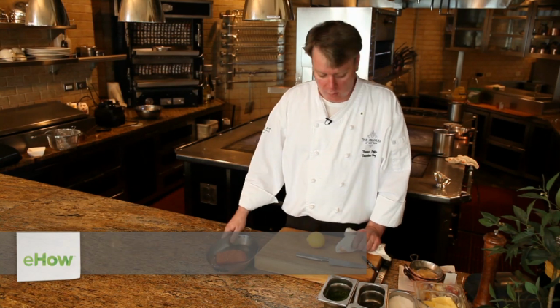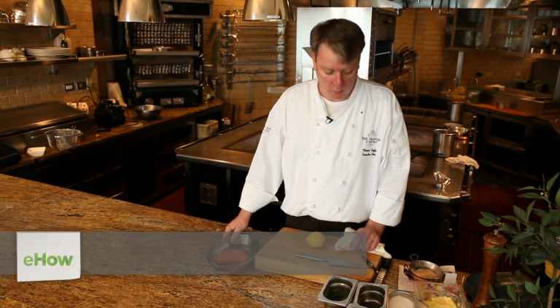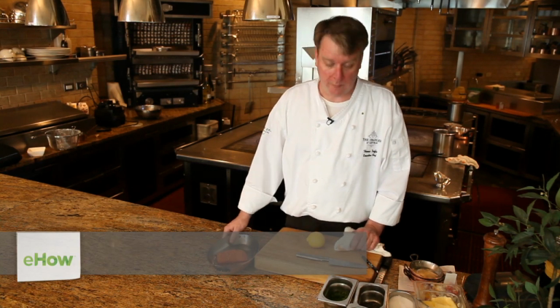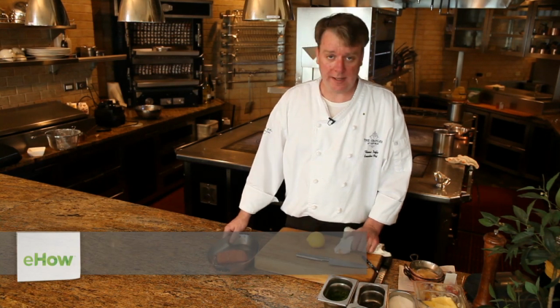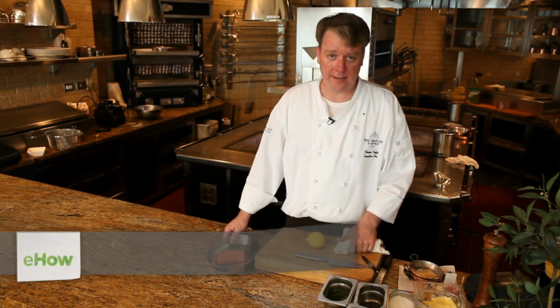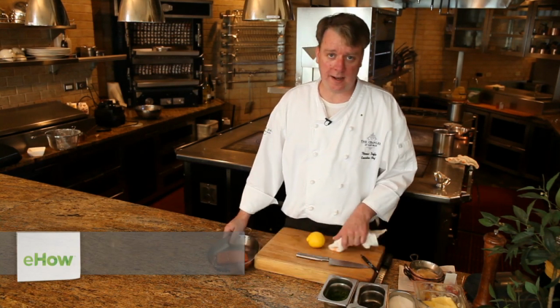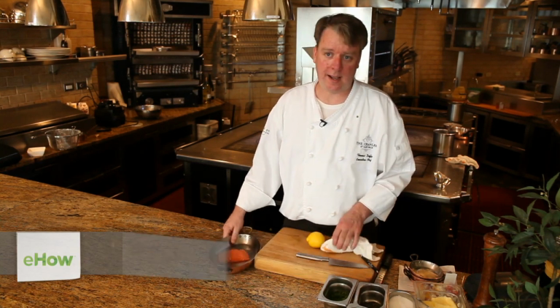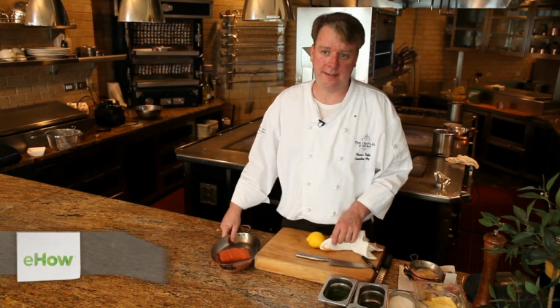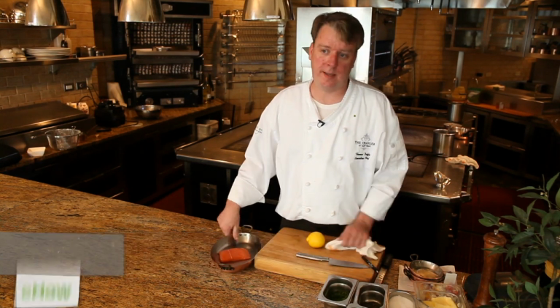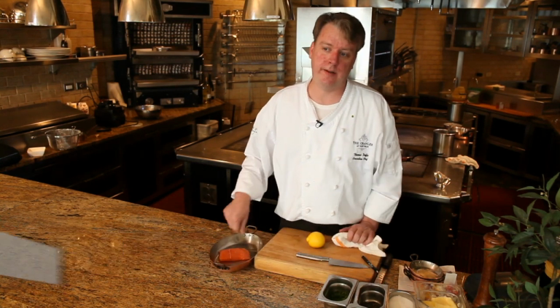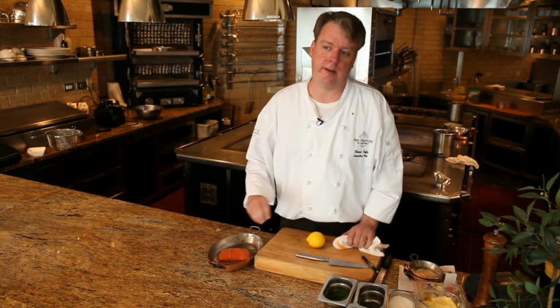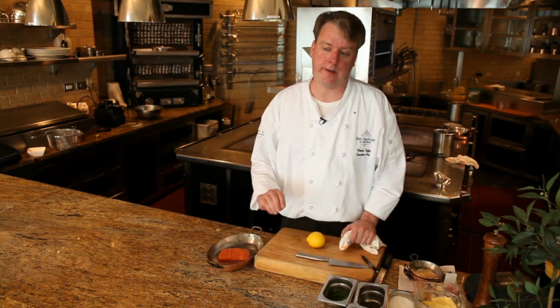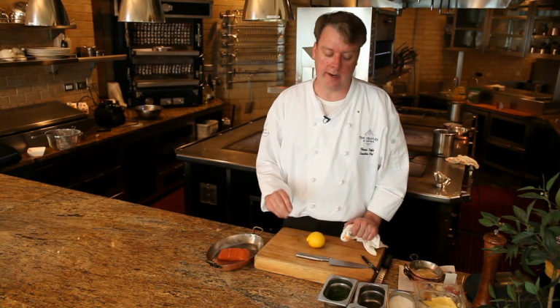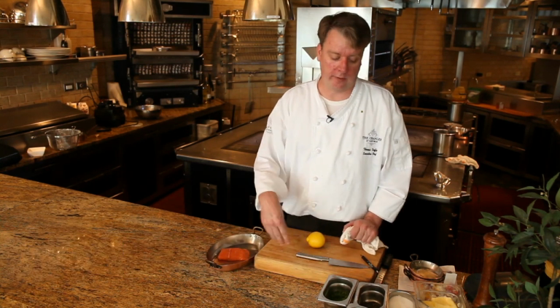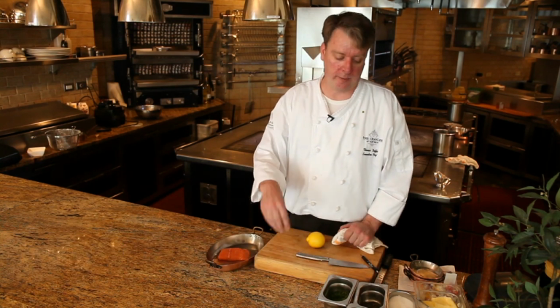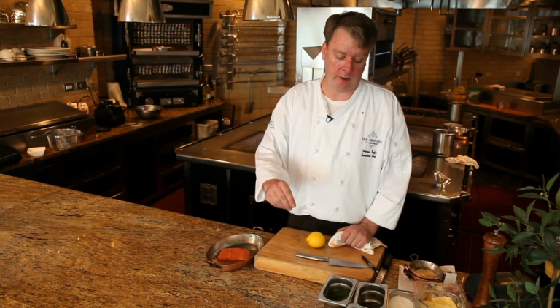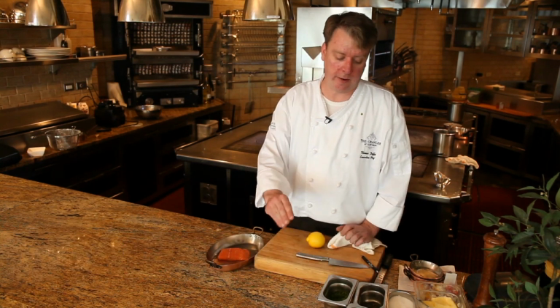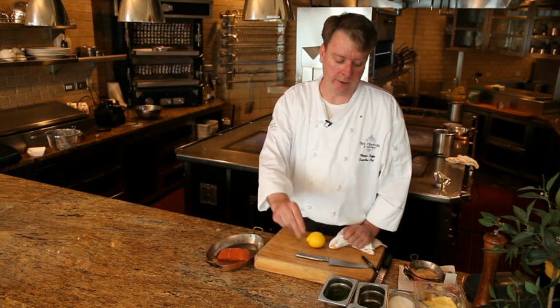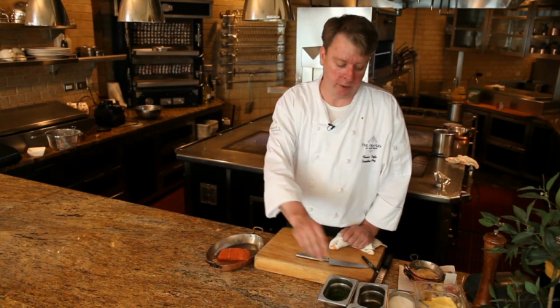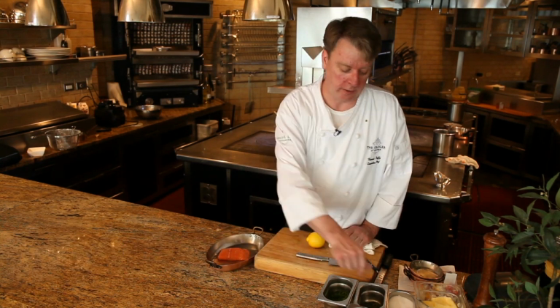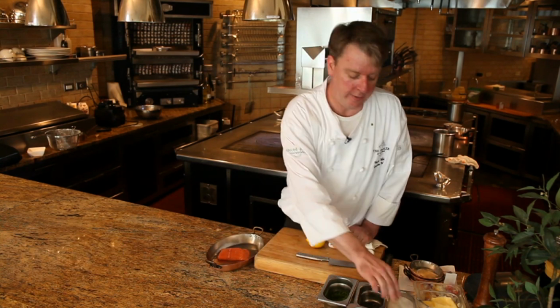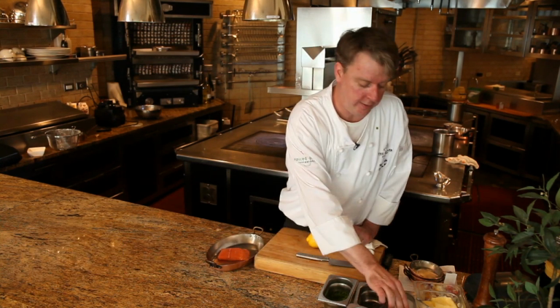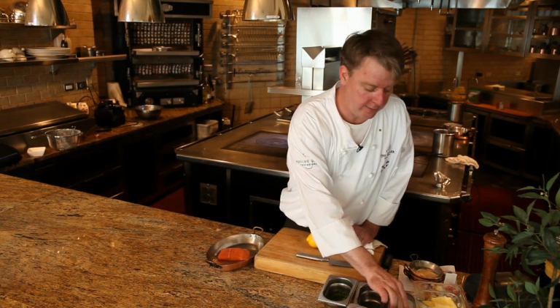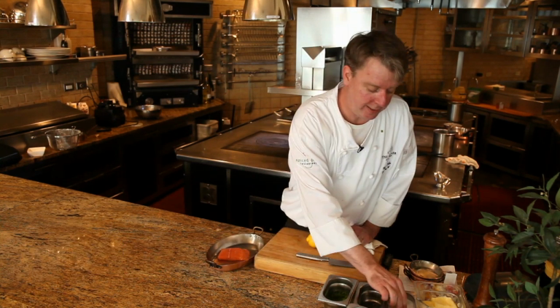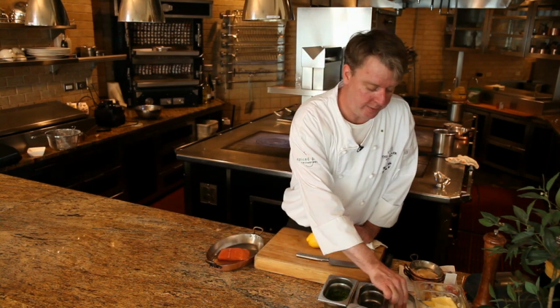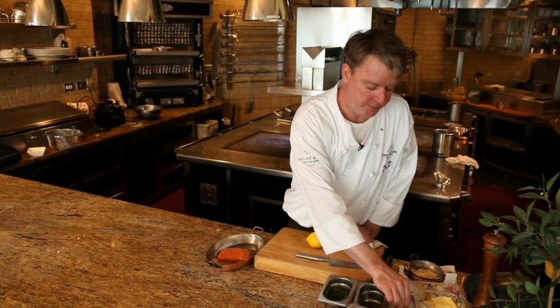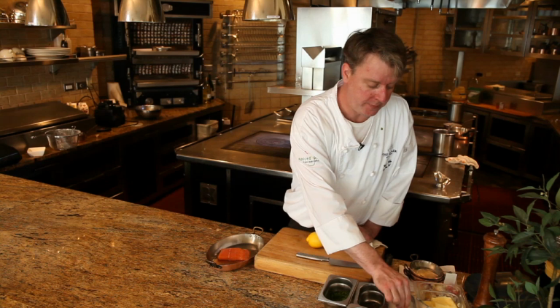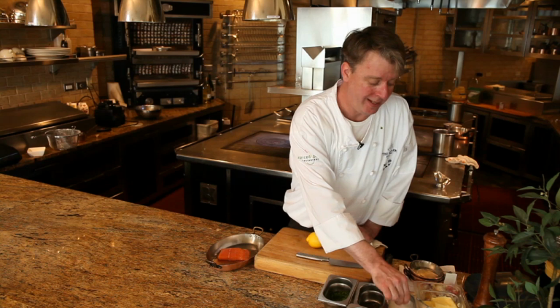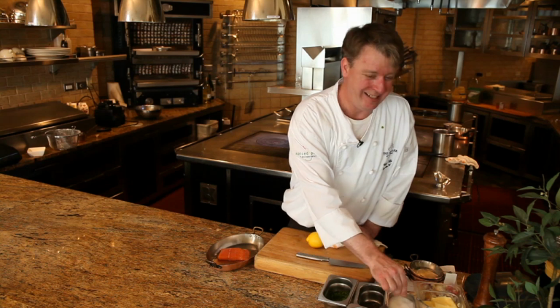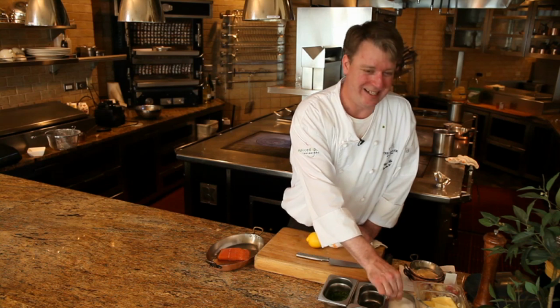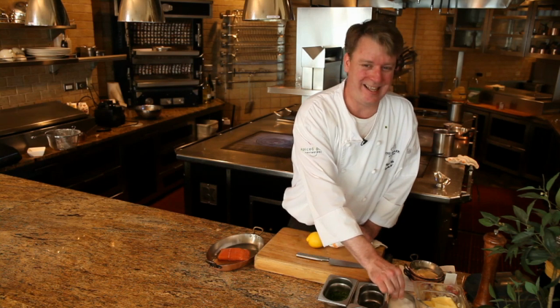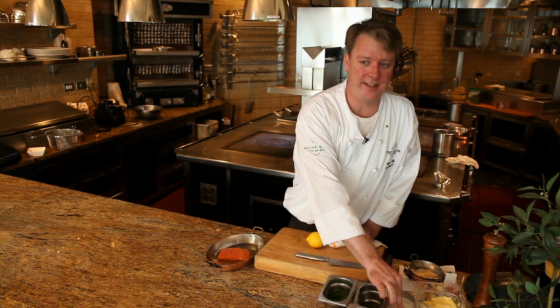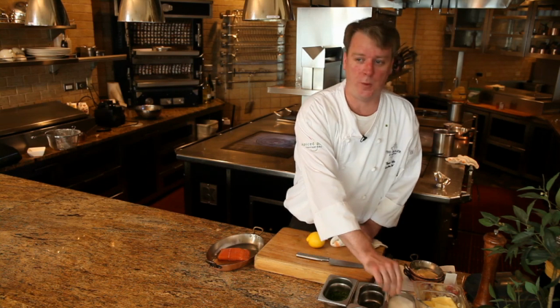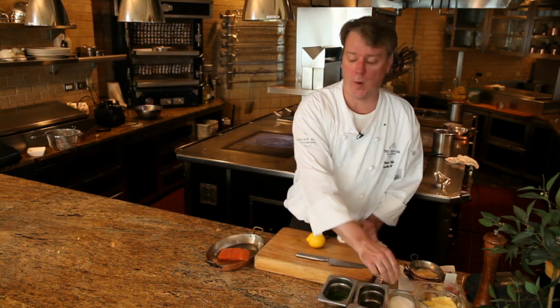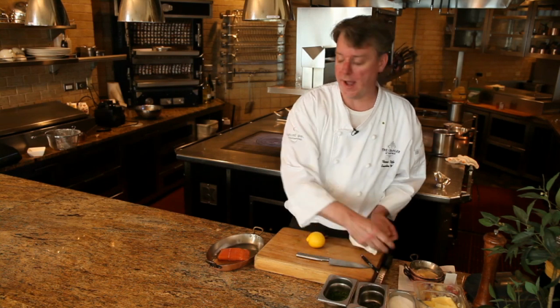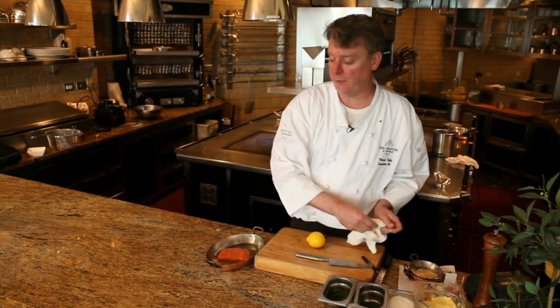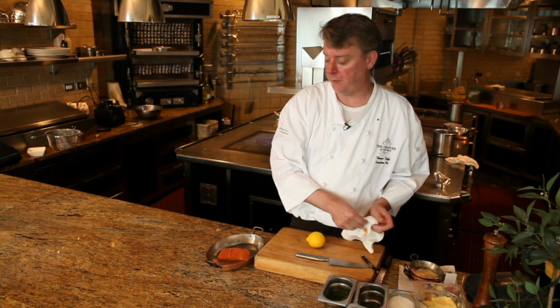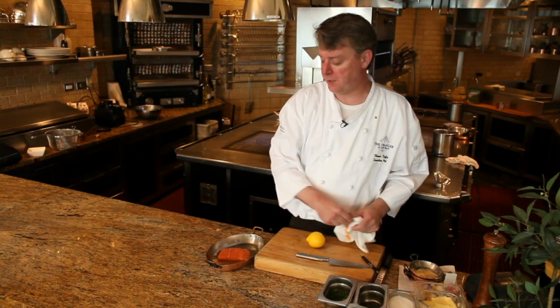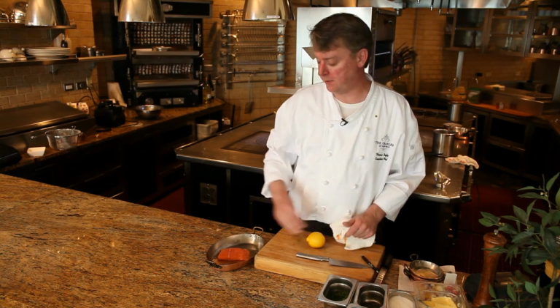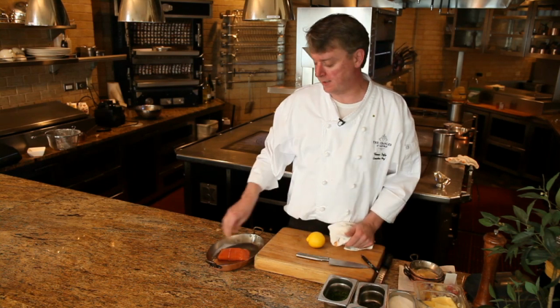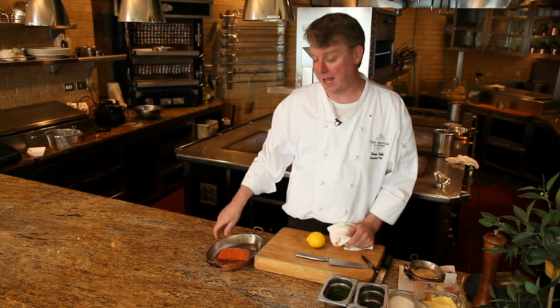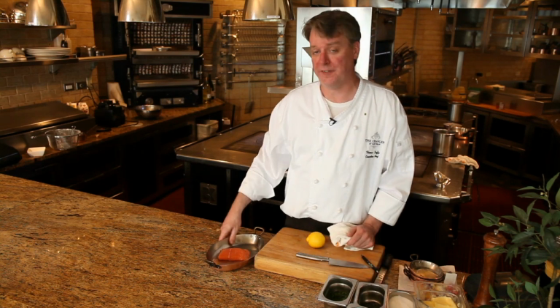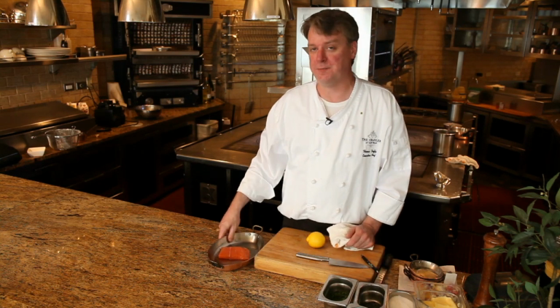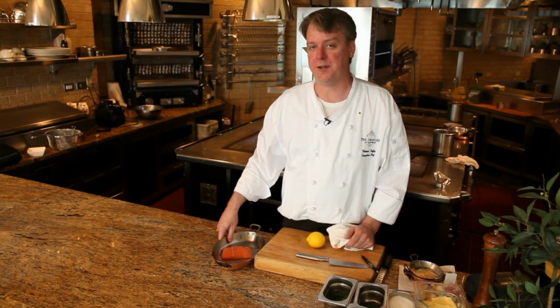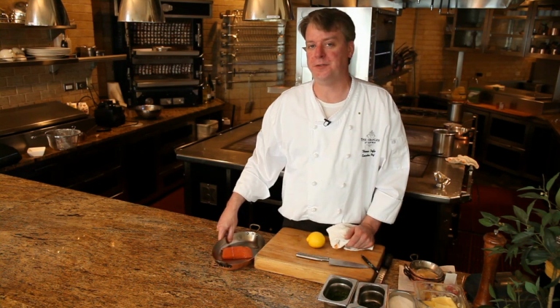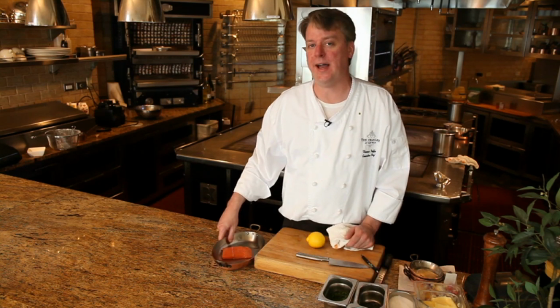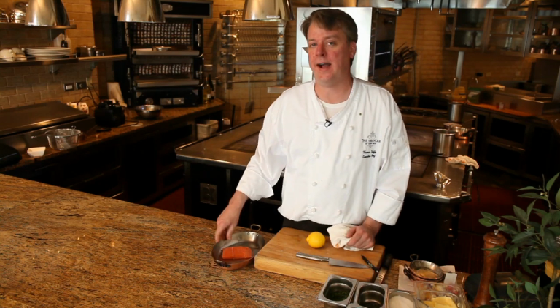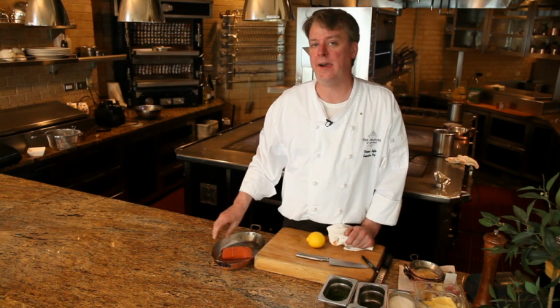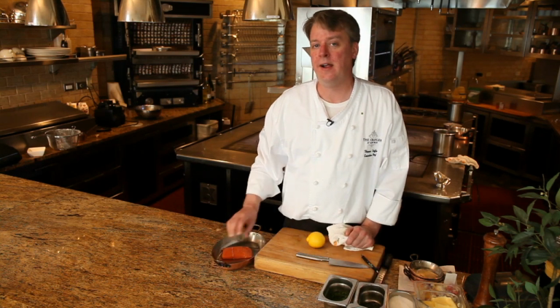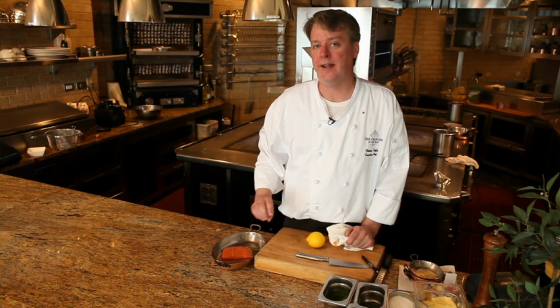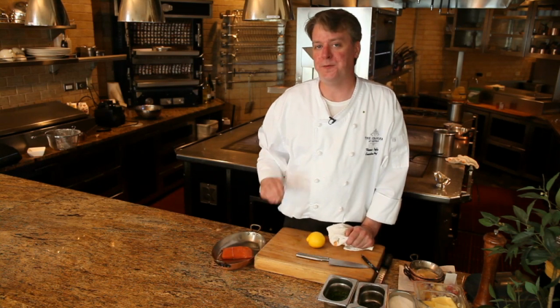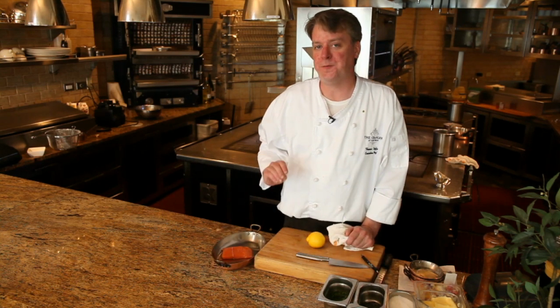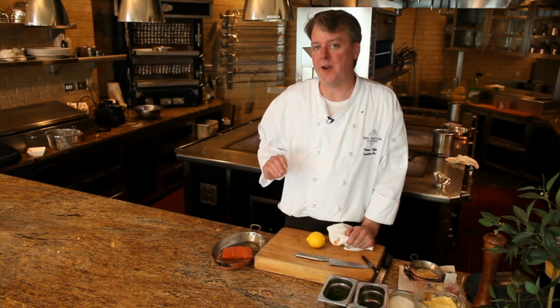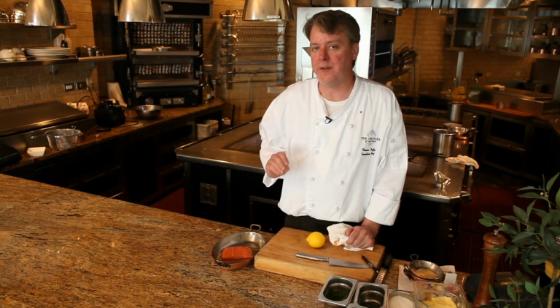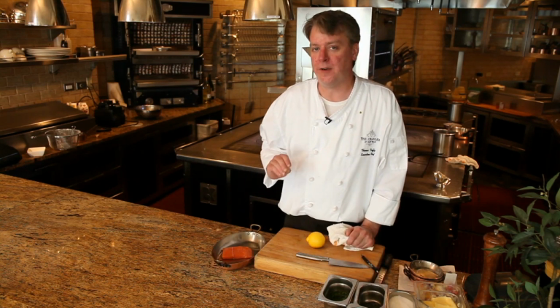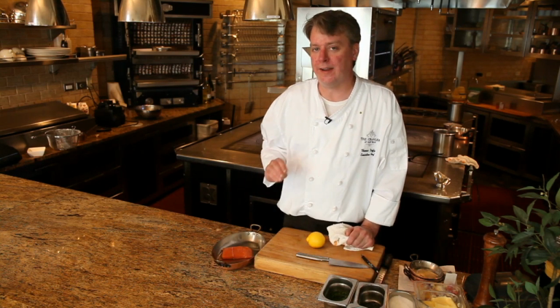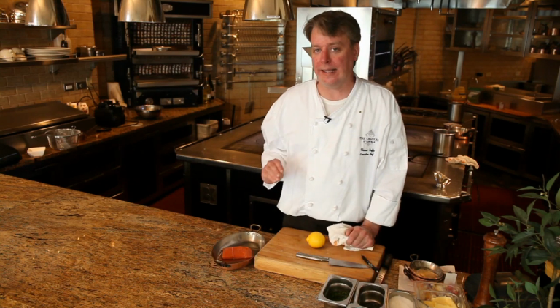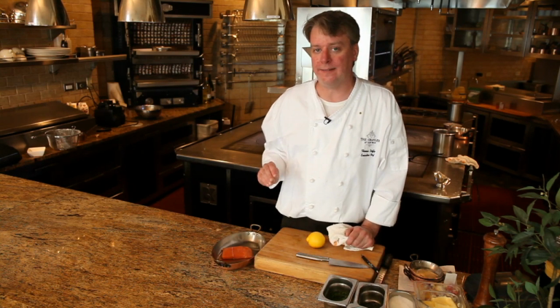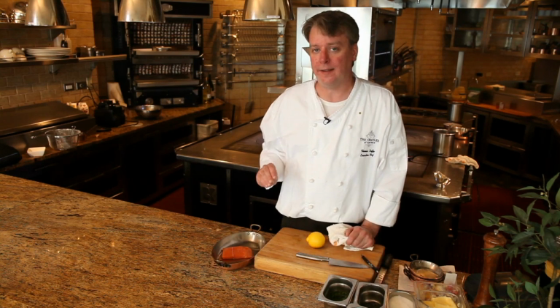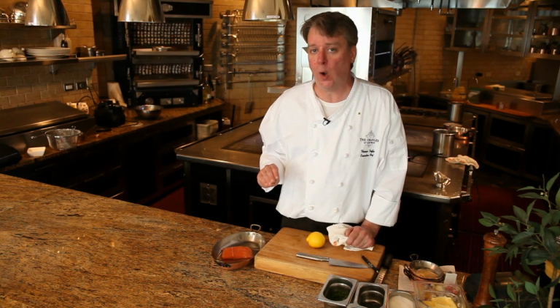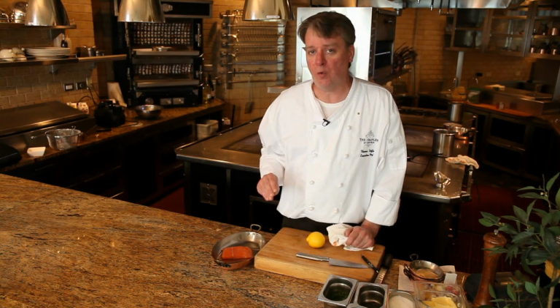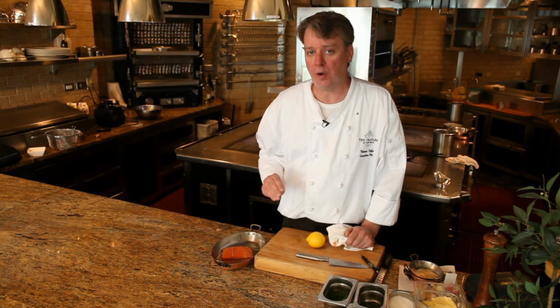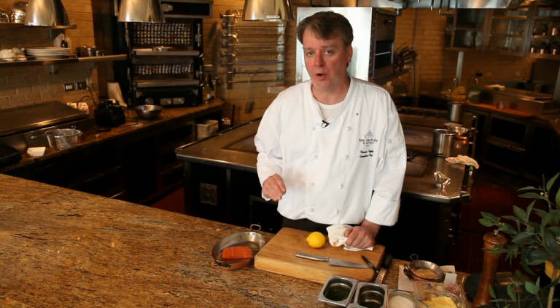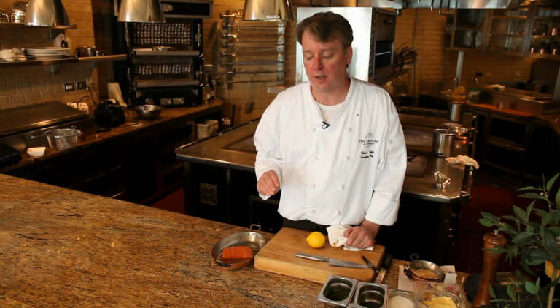What makes sockeye salmon a little bit harder to cook than regular salmon is that it's a wild fish. It doesn't have as much fat. It's very, very easy to overcook.